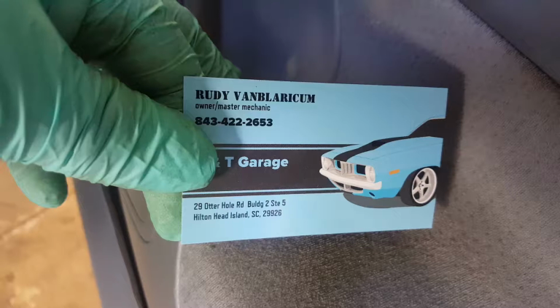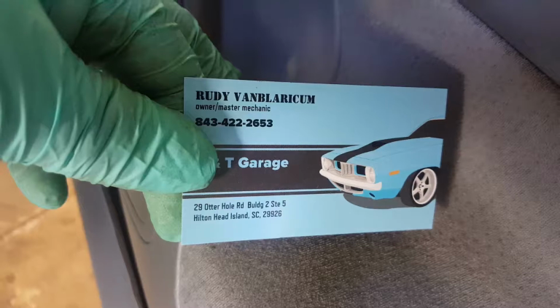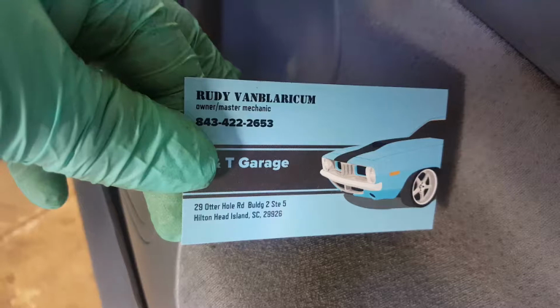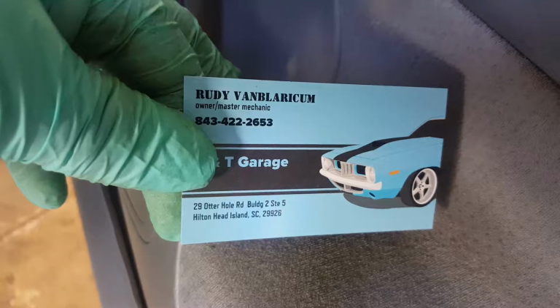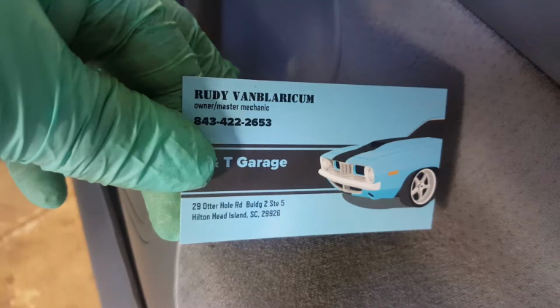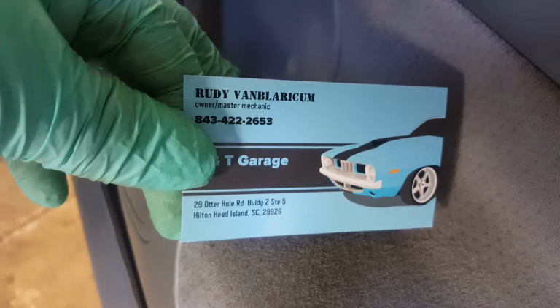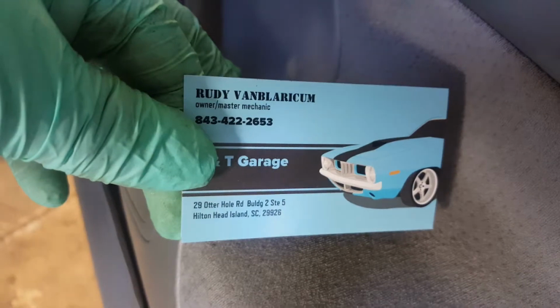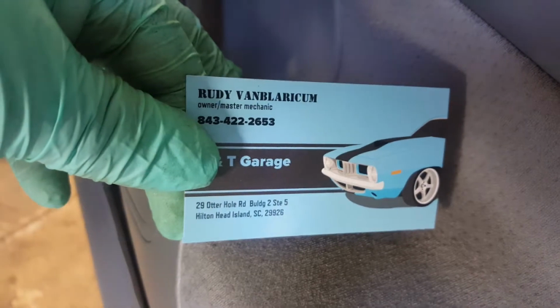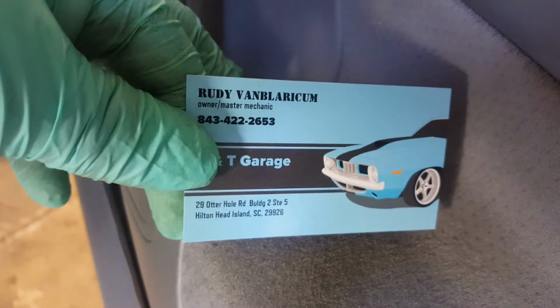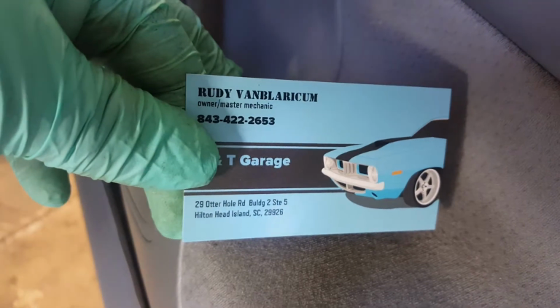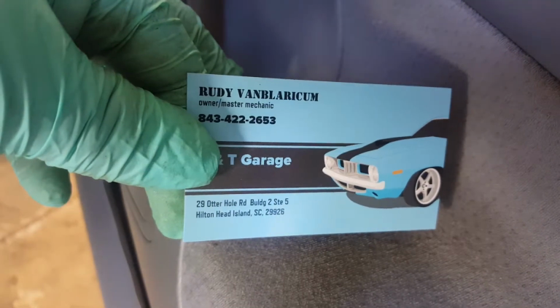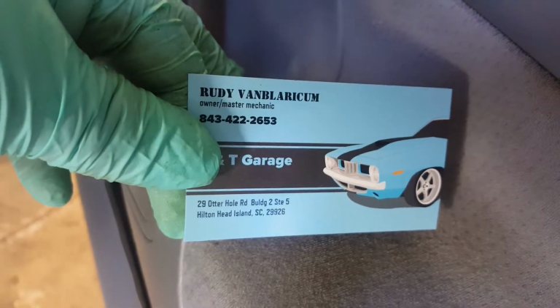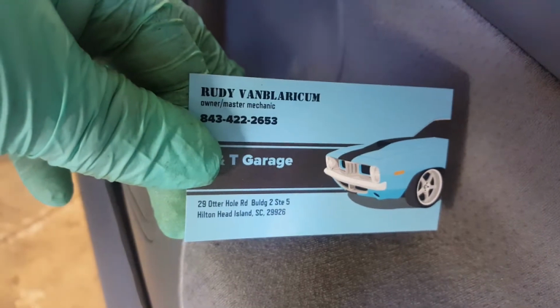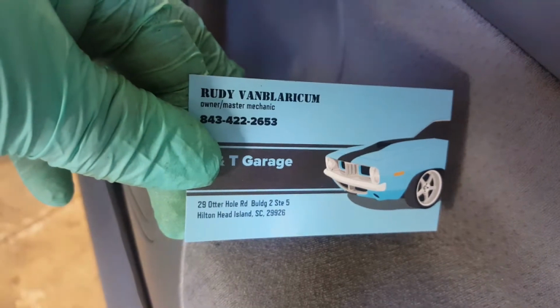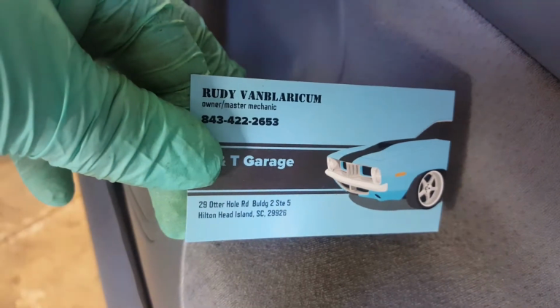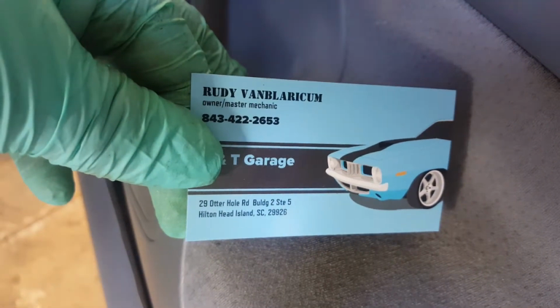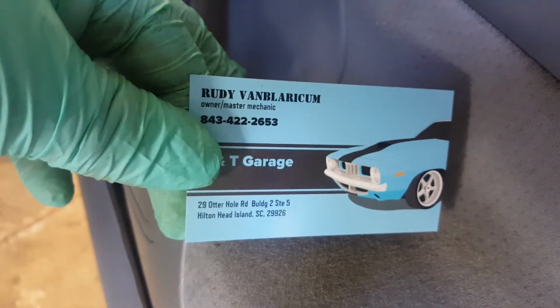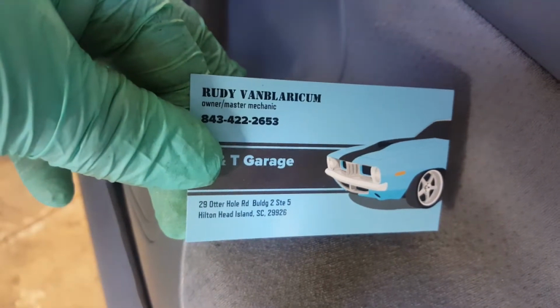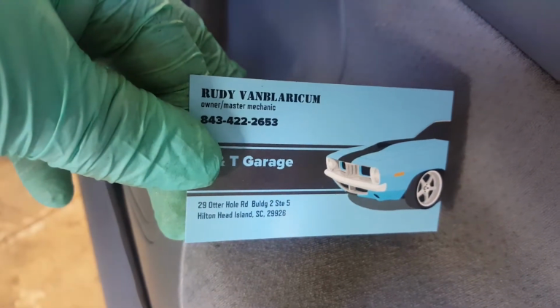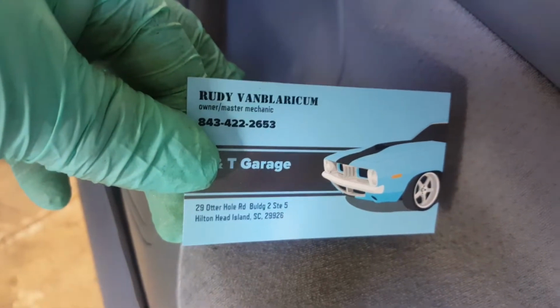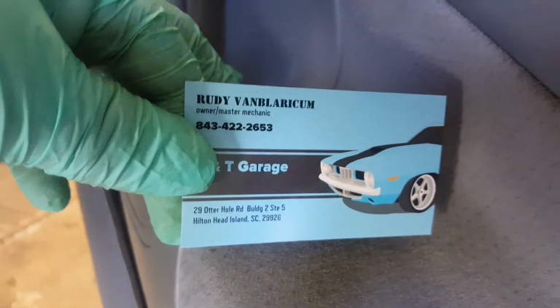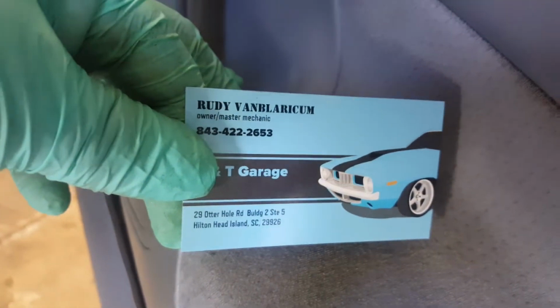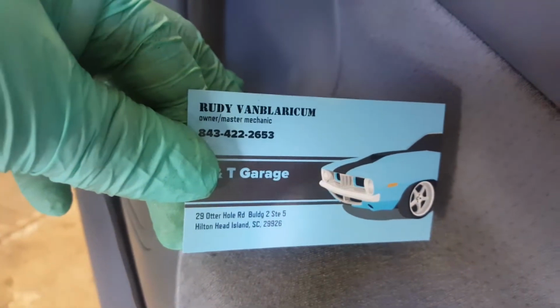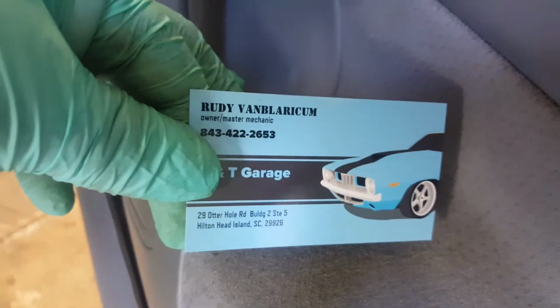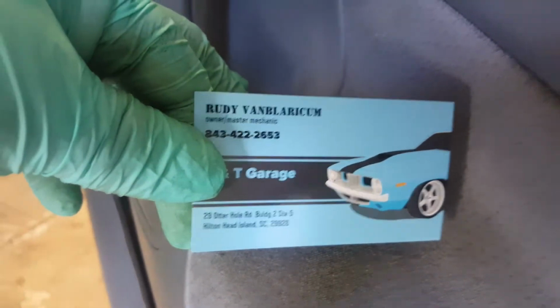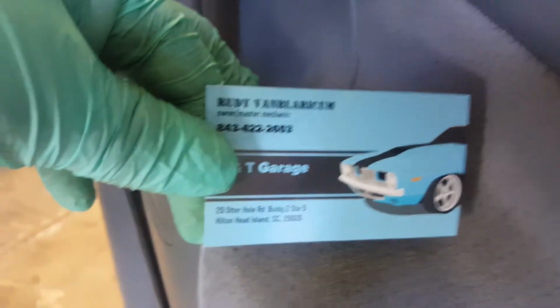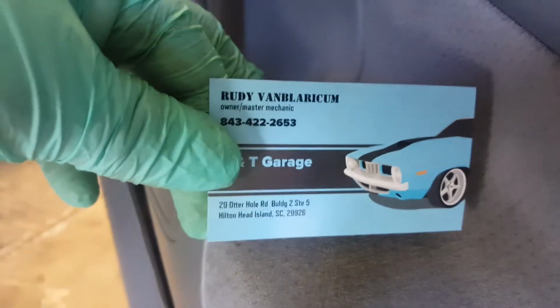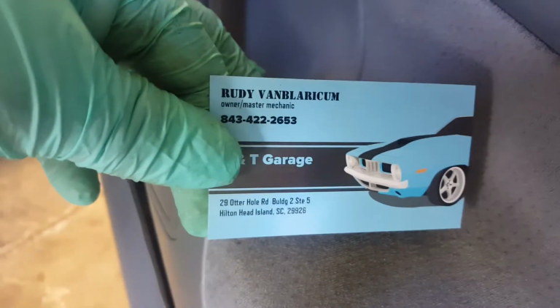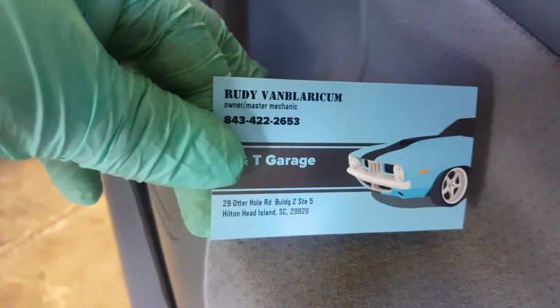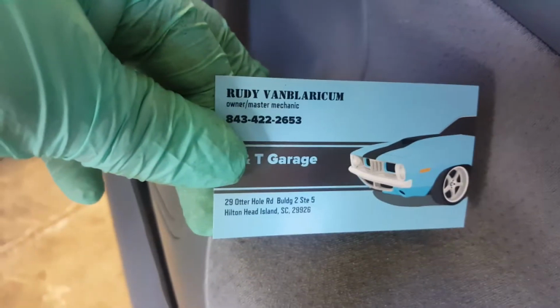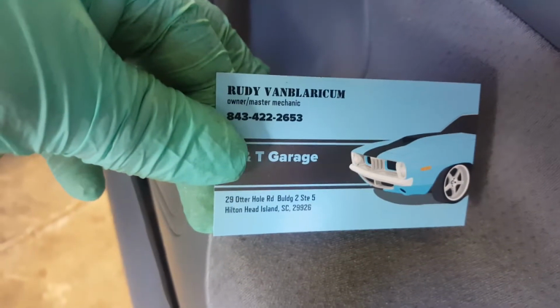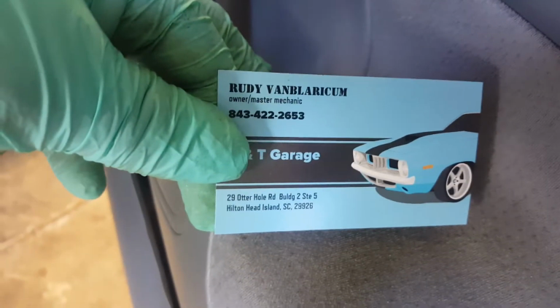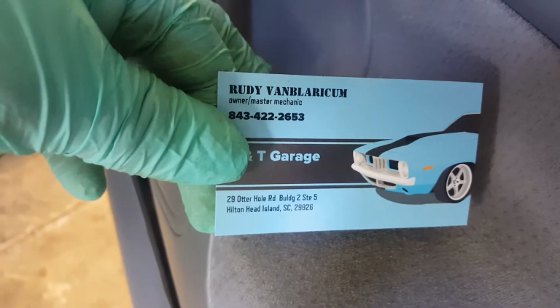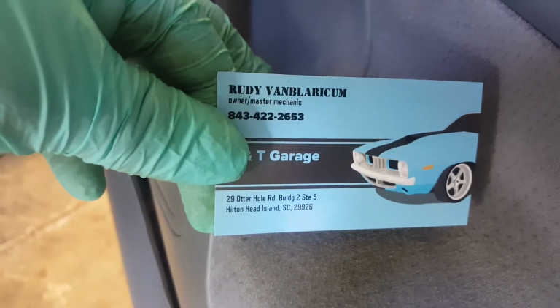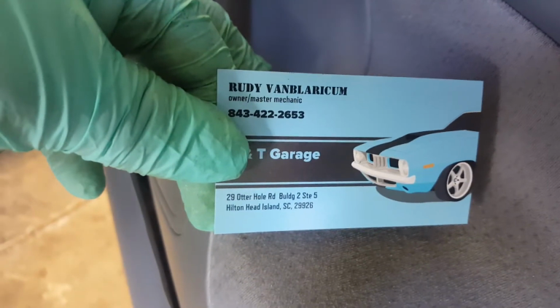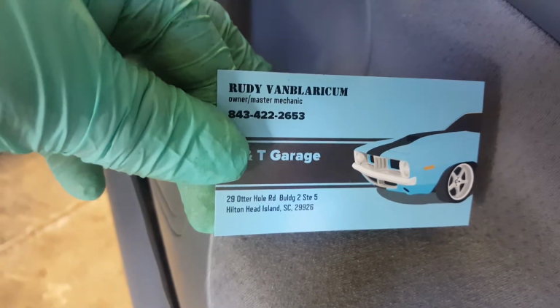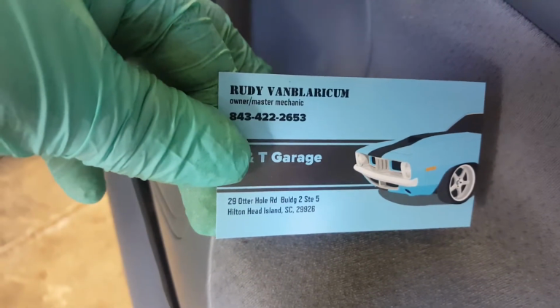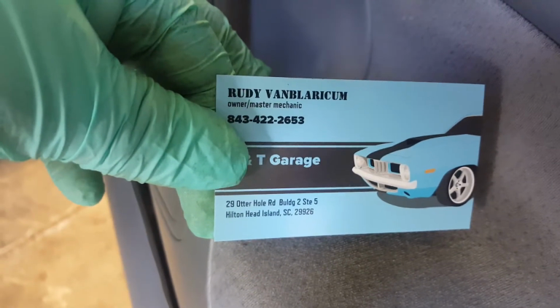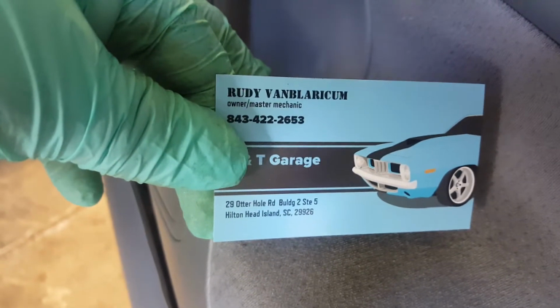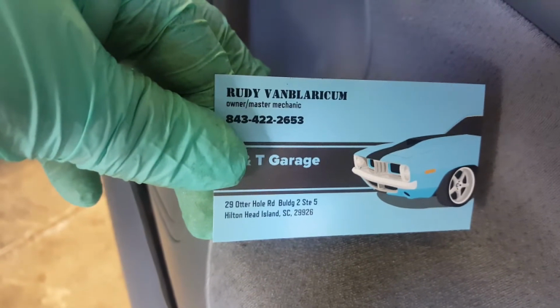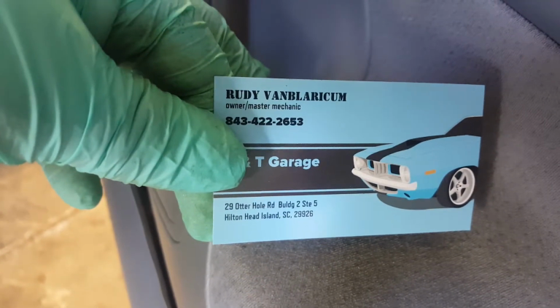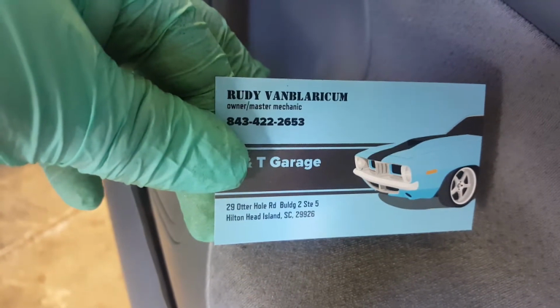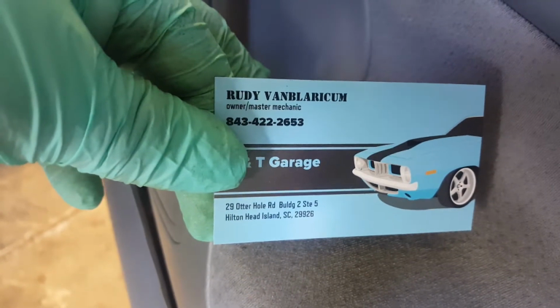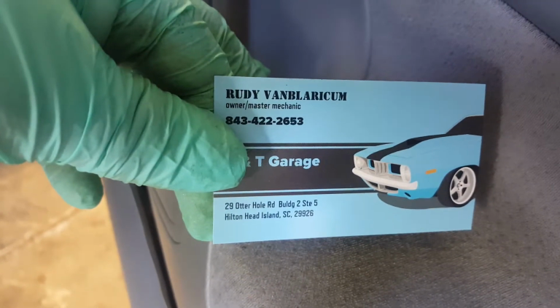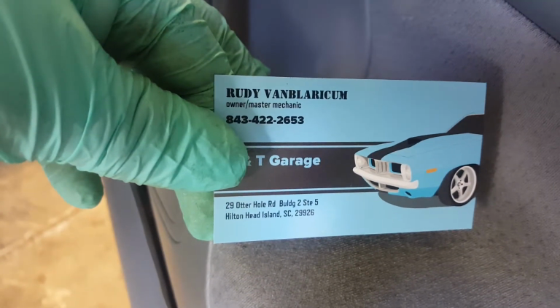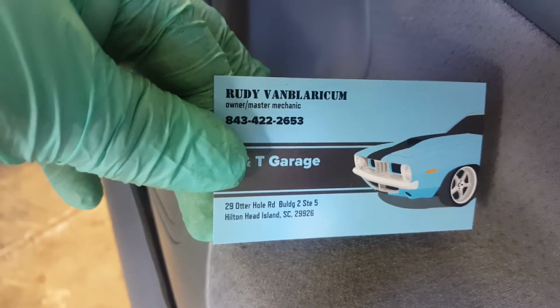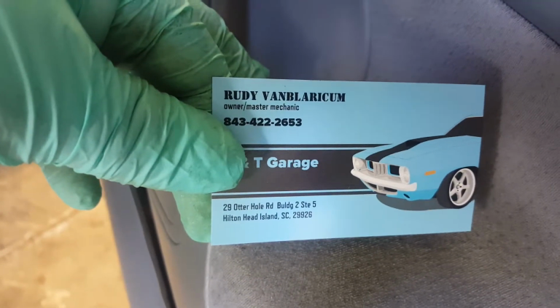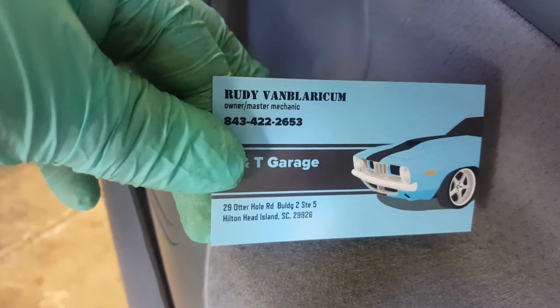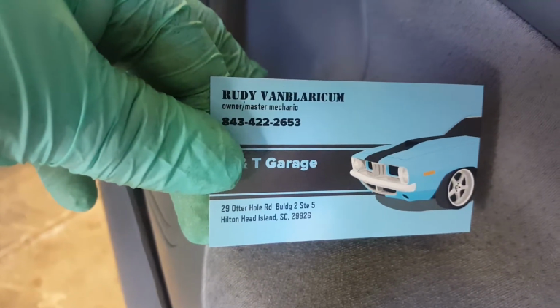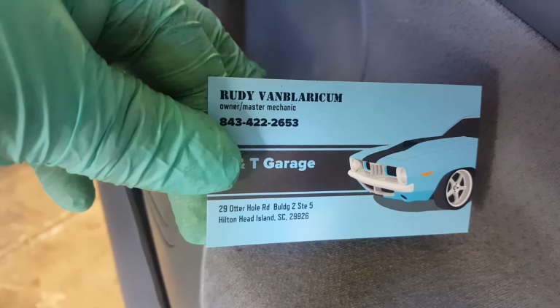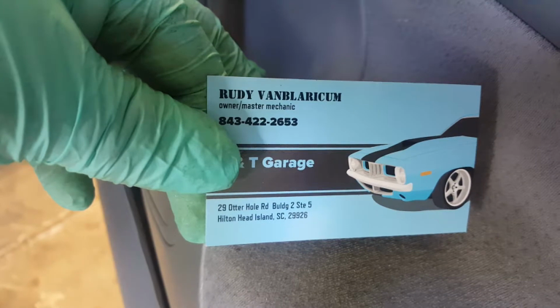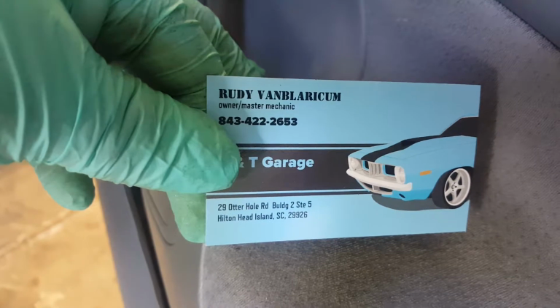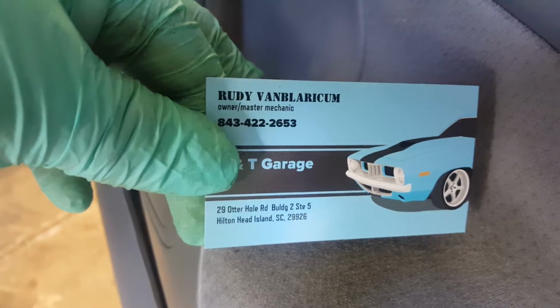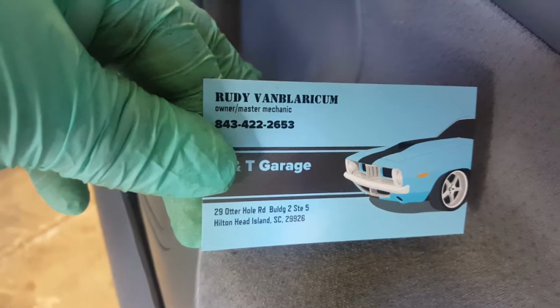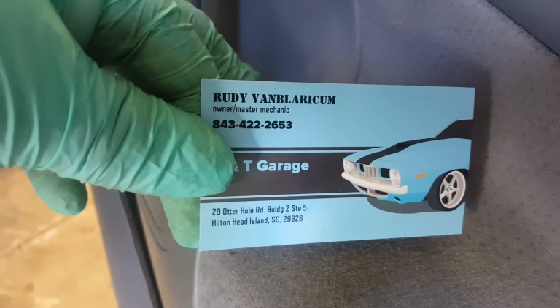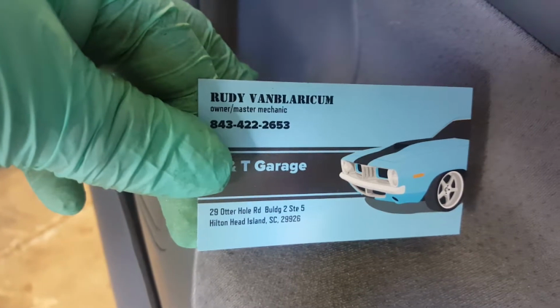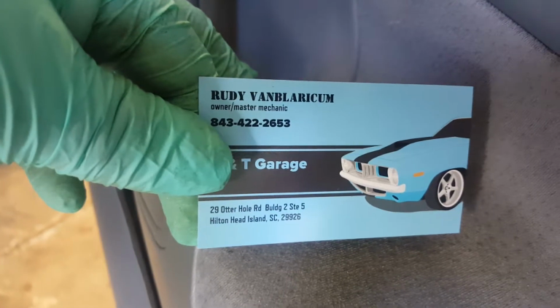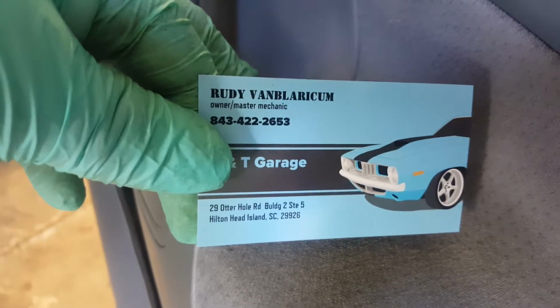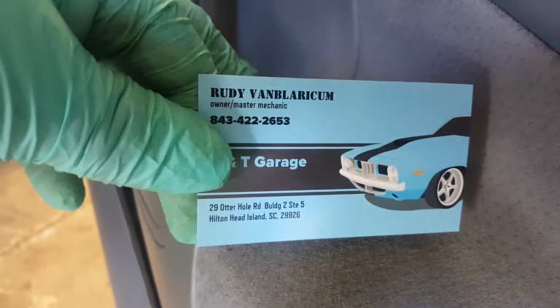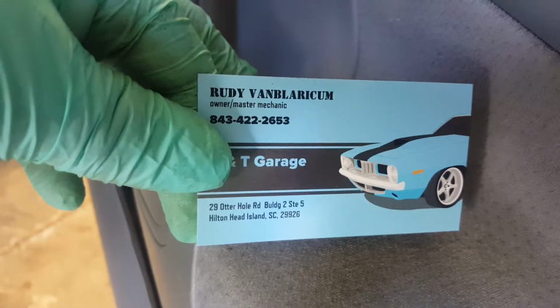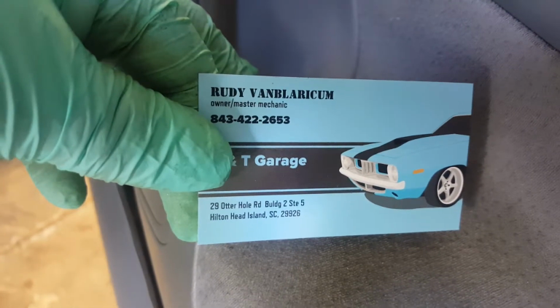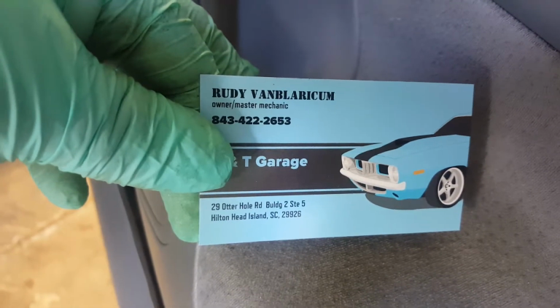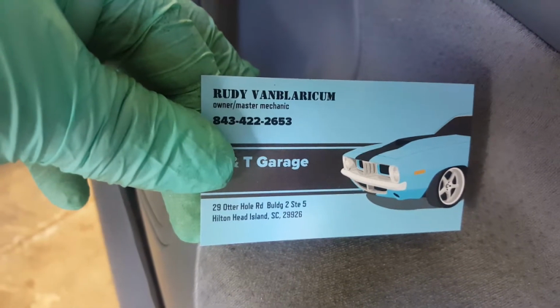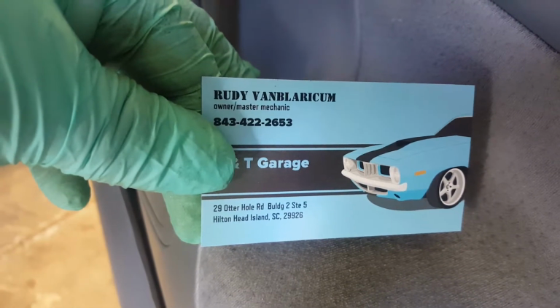Welcome to R&T Garage. Today we're going to show you how to change your cabin air filter on a 2007 Toyota Tacoma.